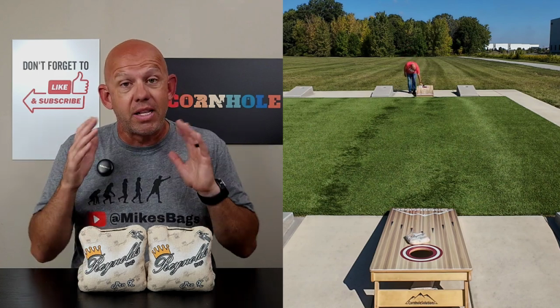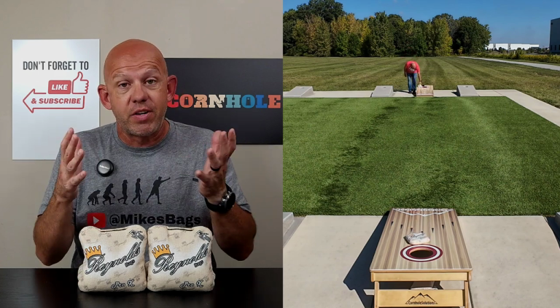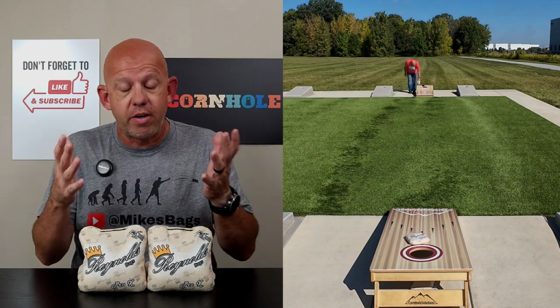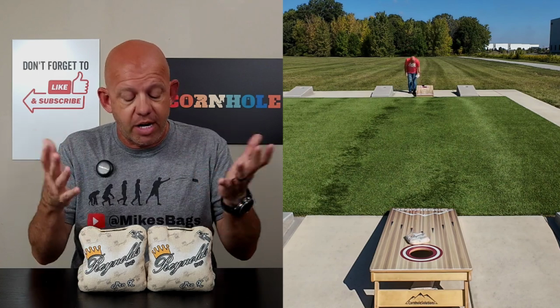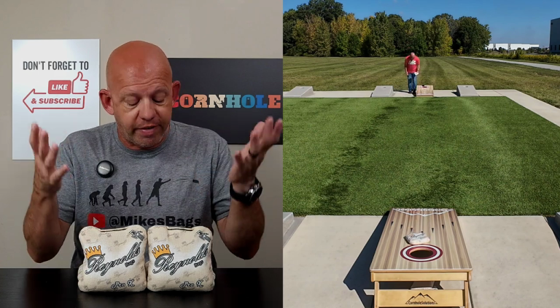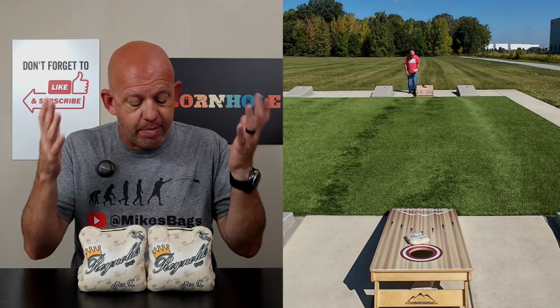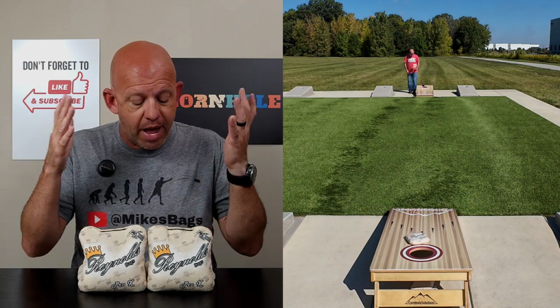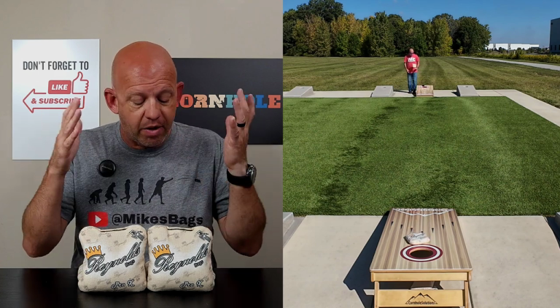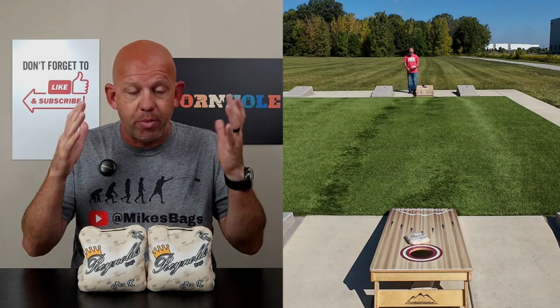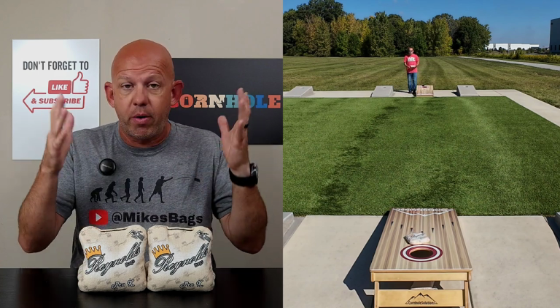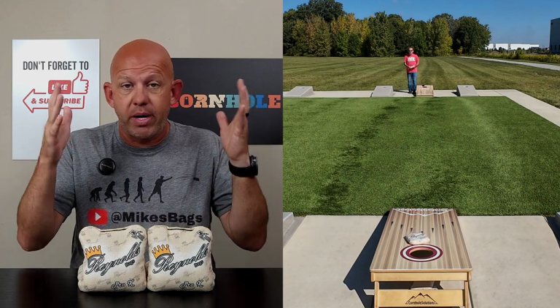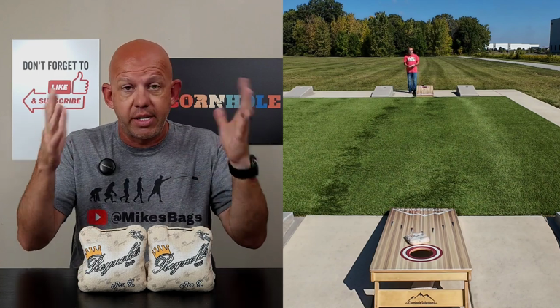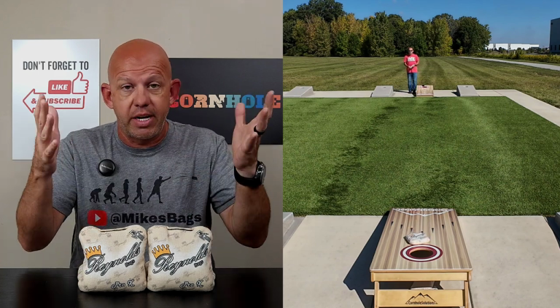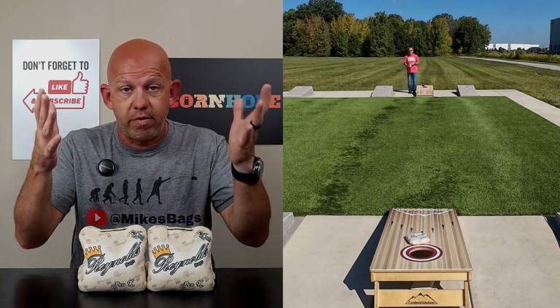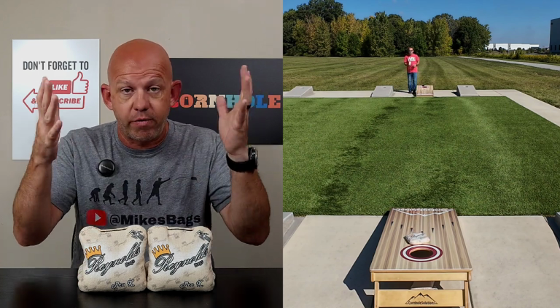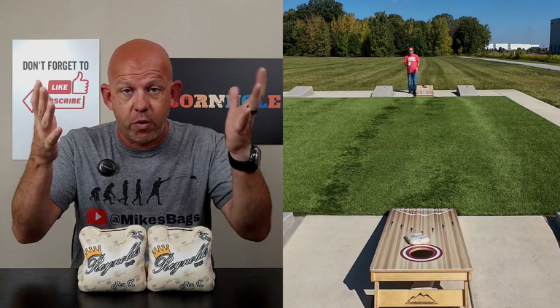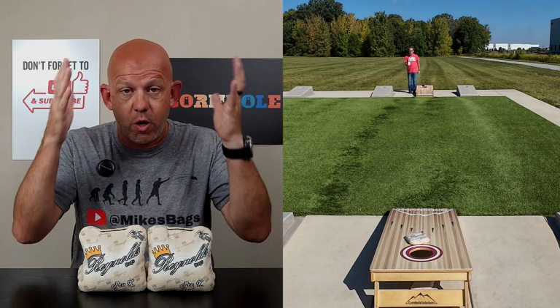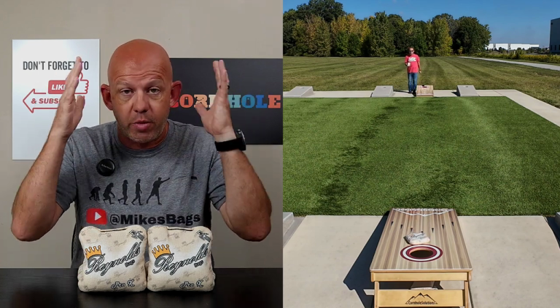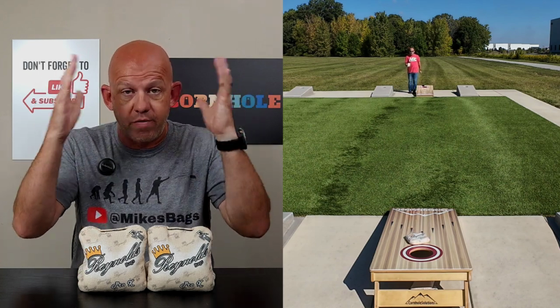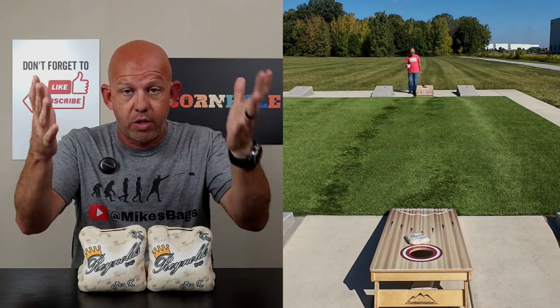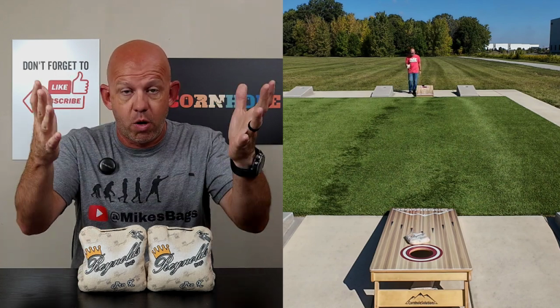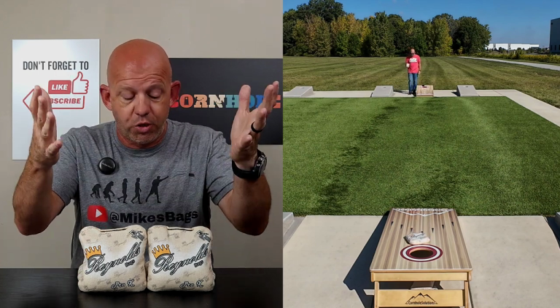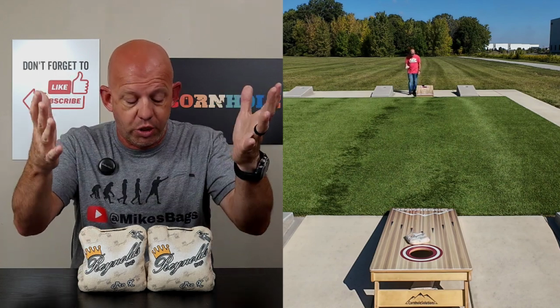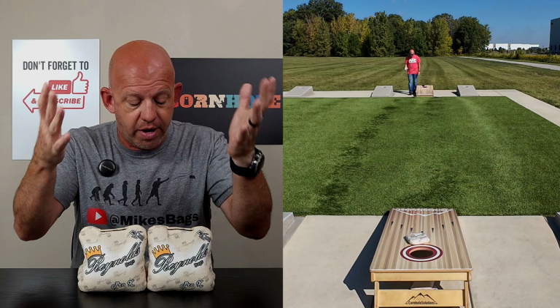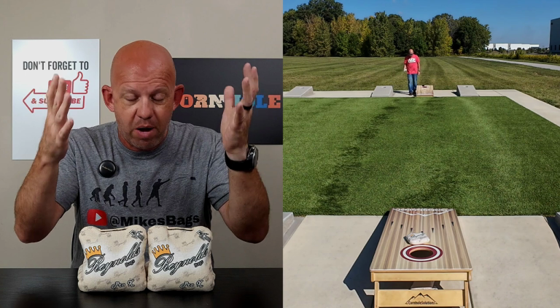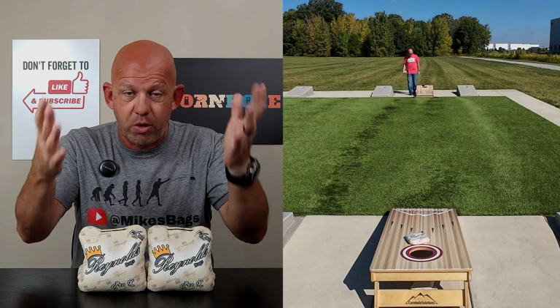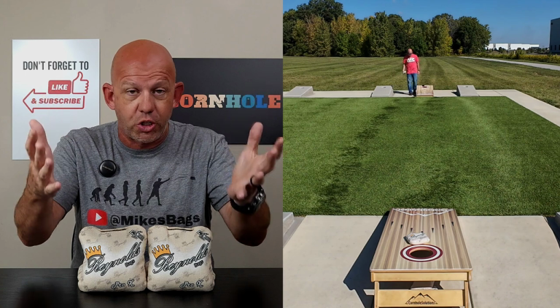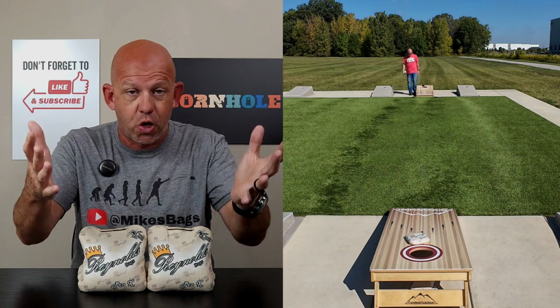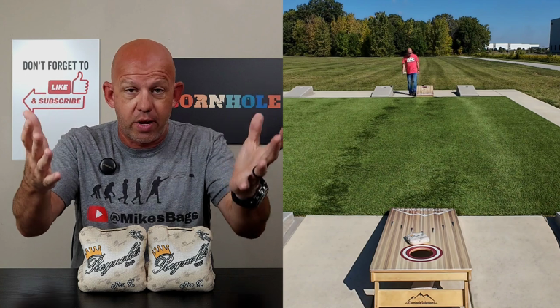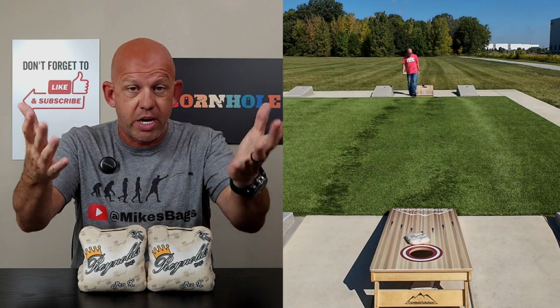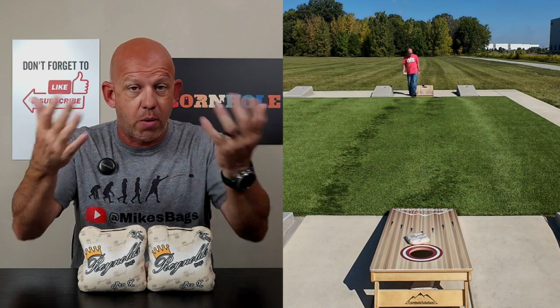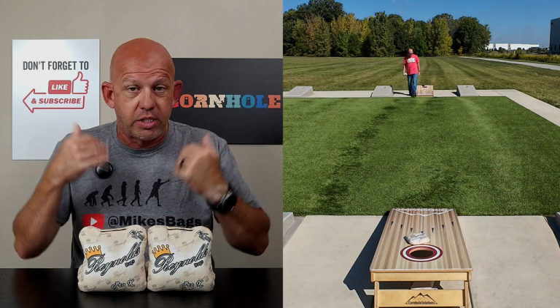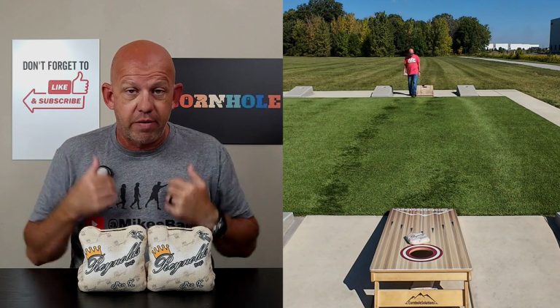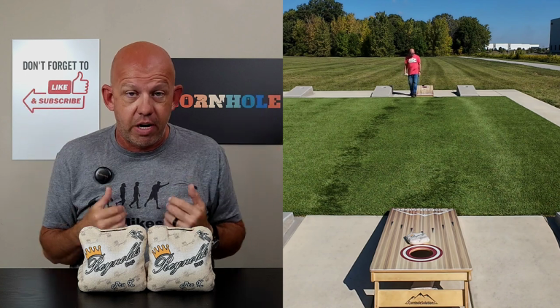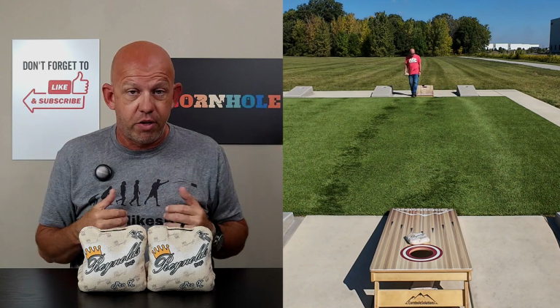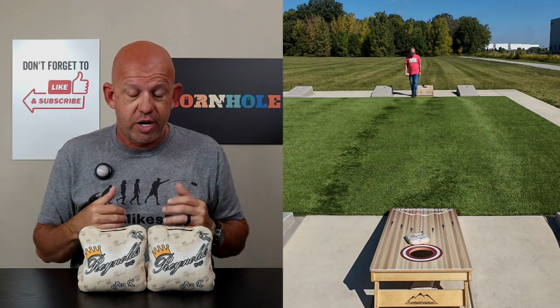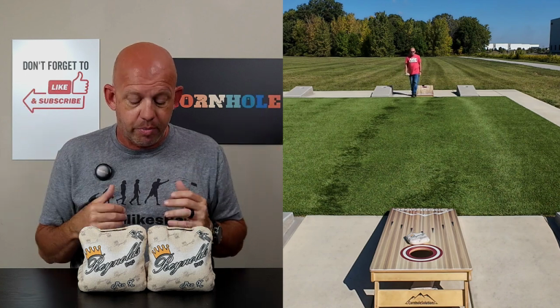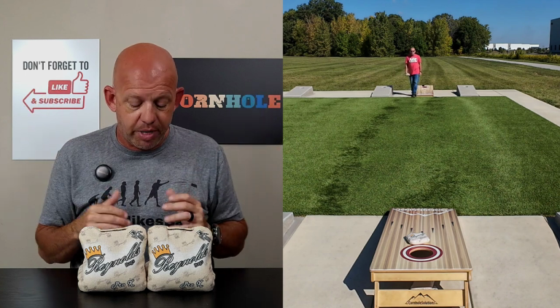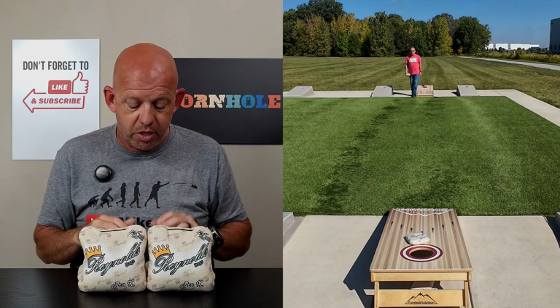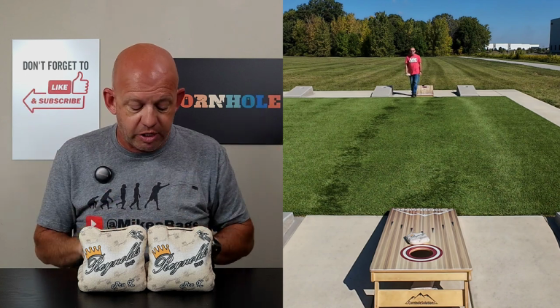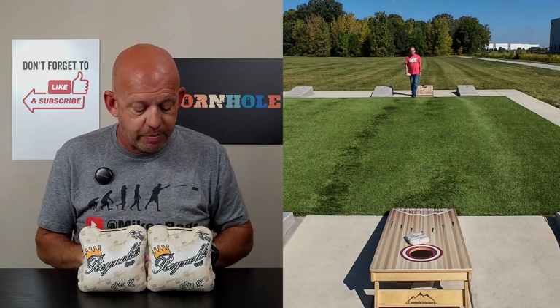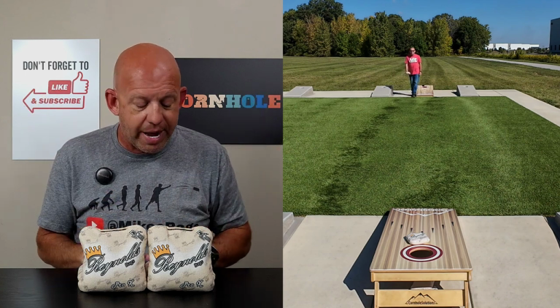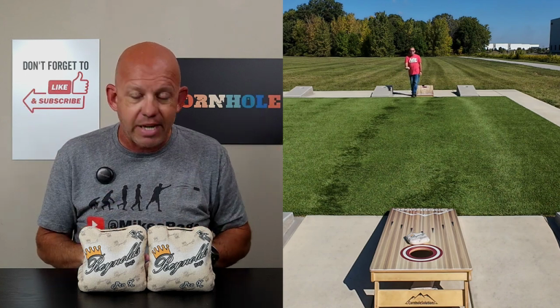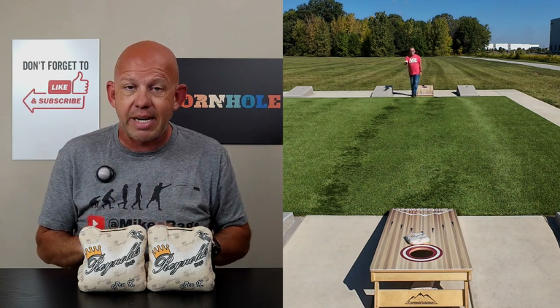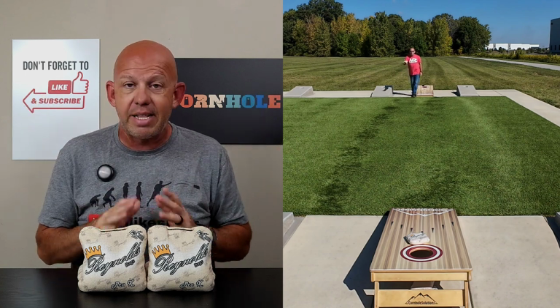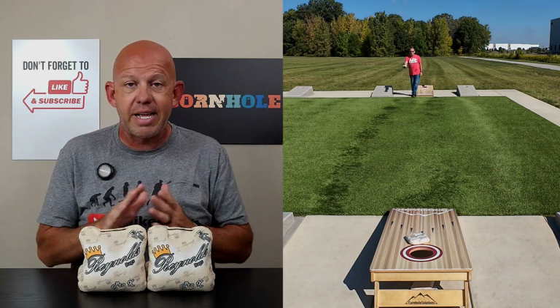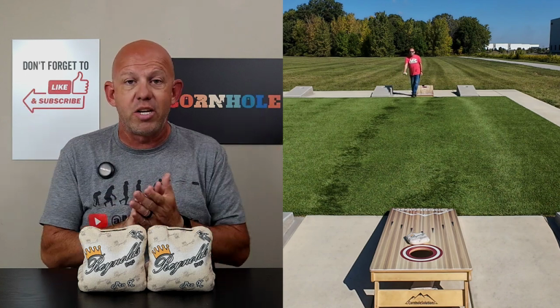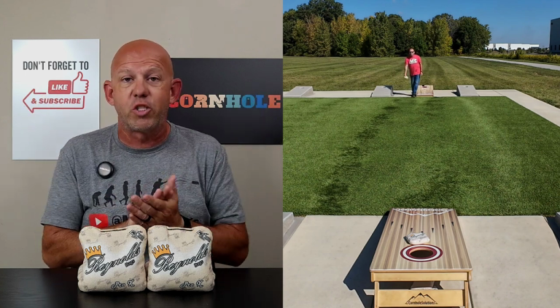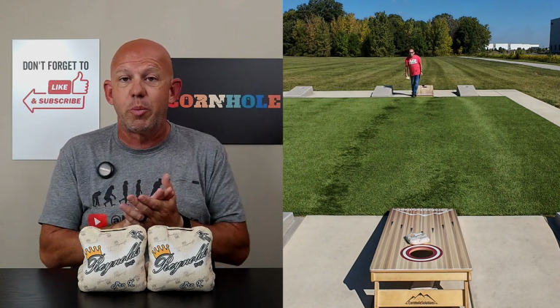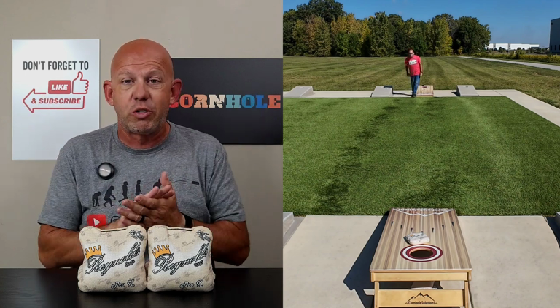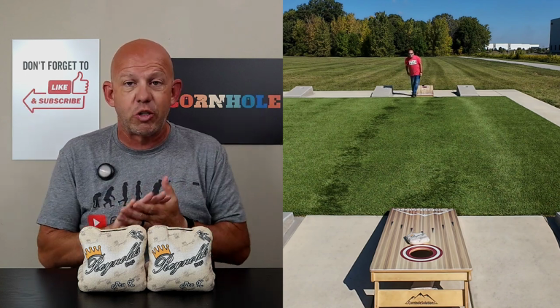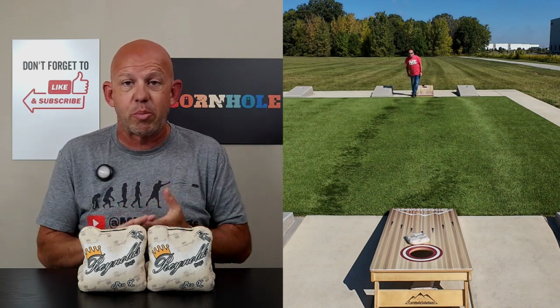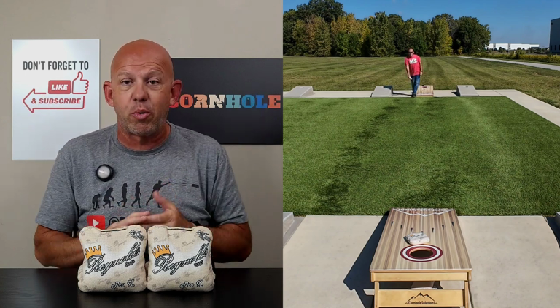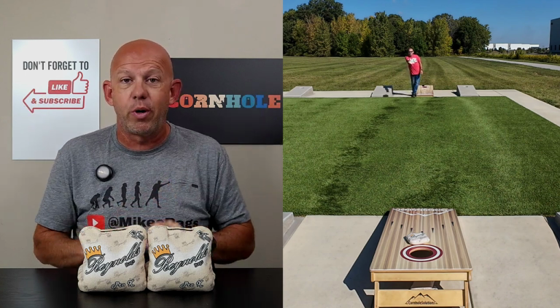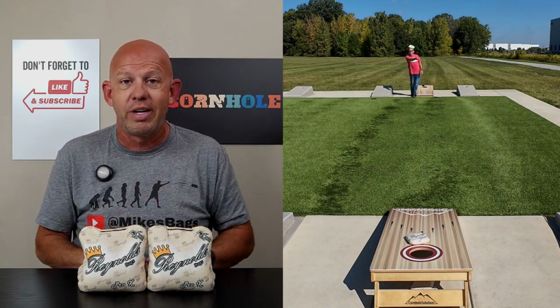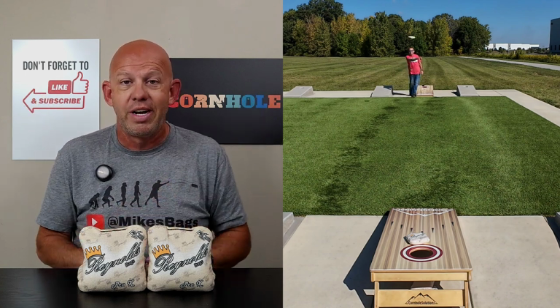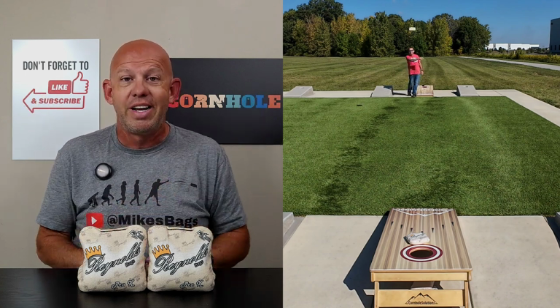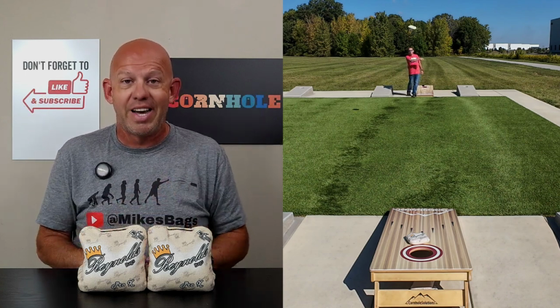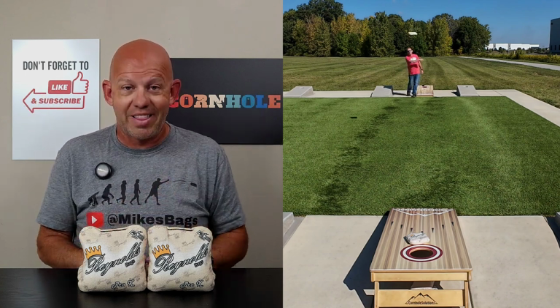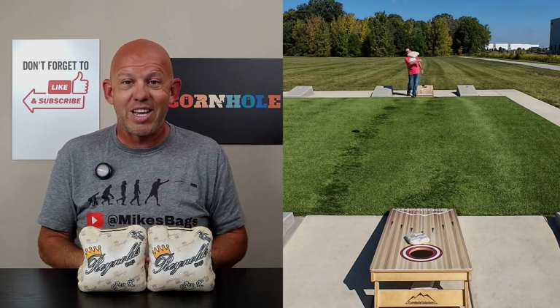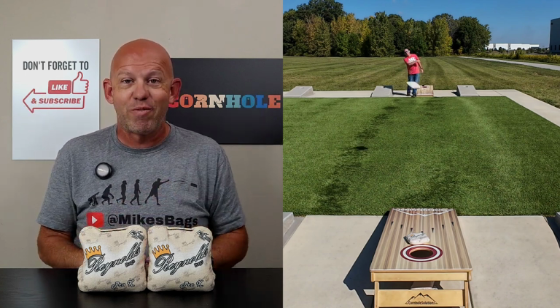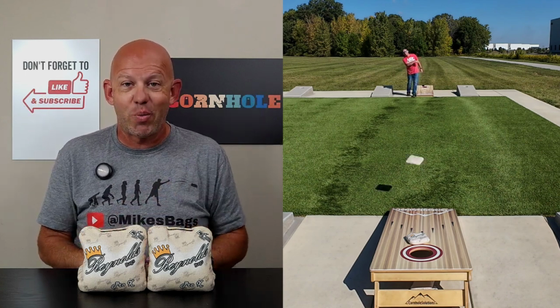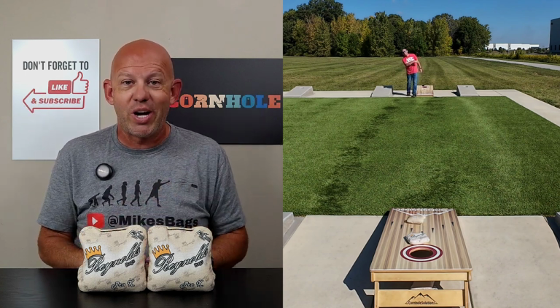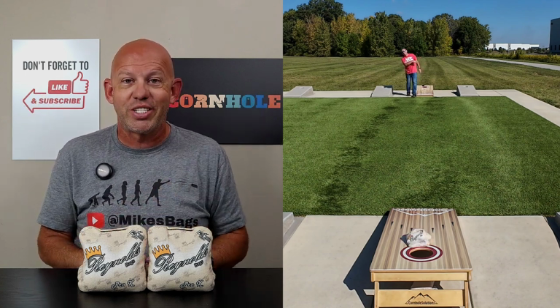I'd love to hear your feedback on the Pro-X — if you've thrown them, let me know what you like and what you don't like. I always love hearing your opinions on these bags. Thank you so much for your support, and thank you for watching.